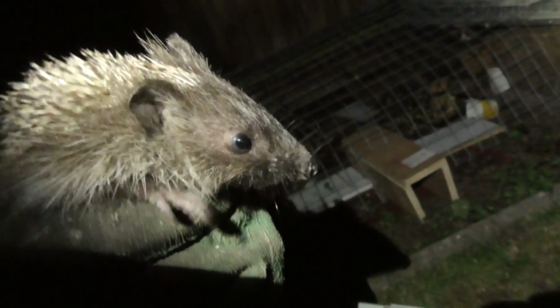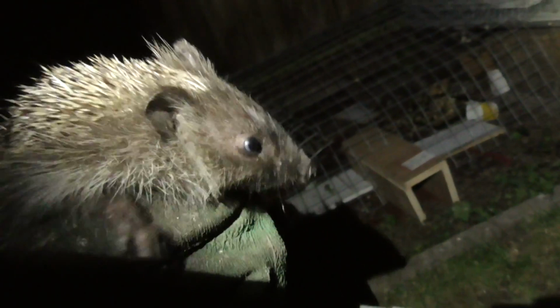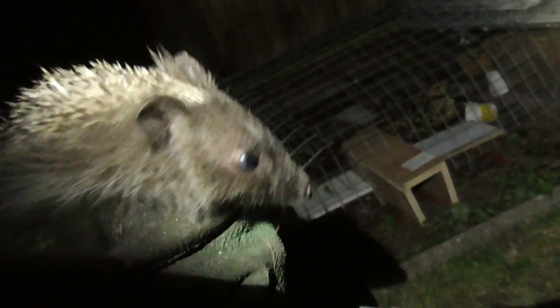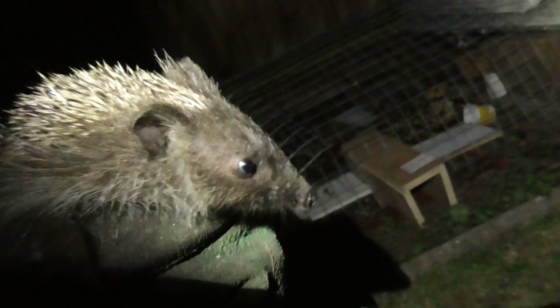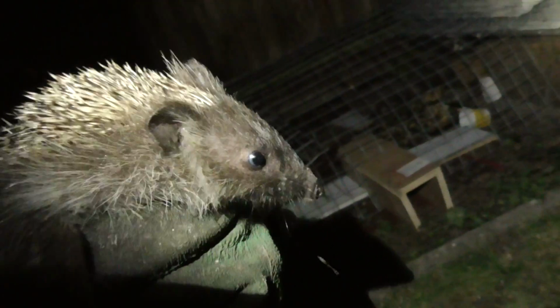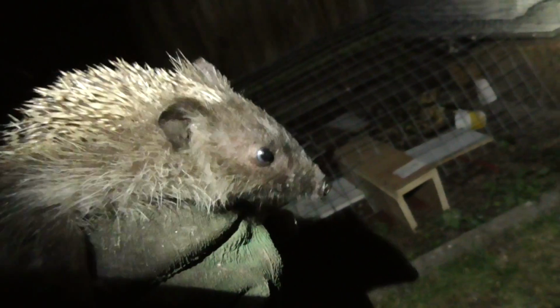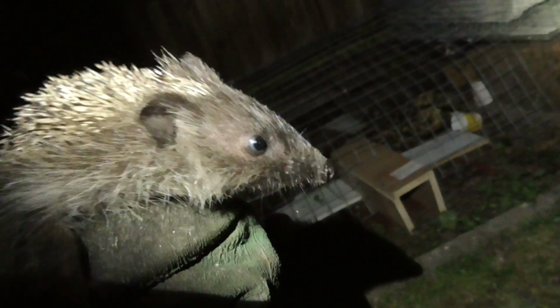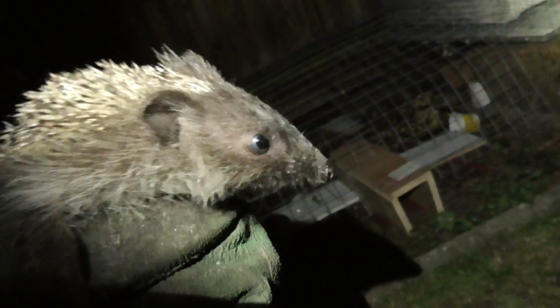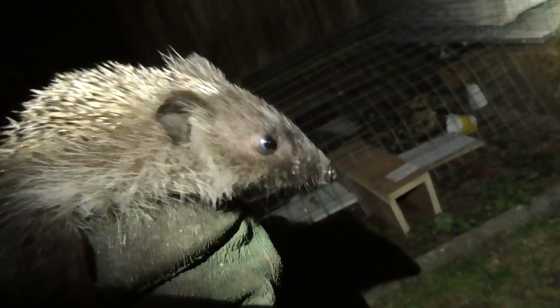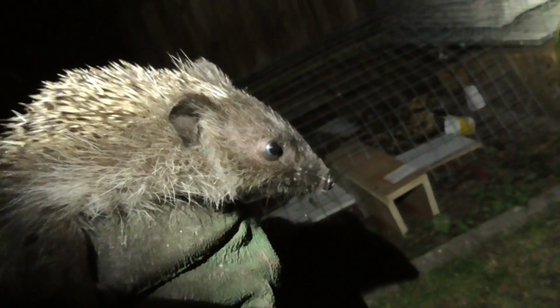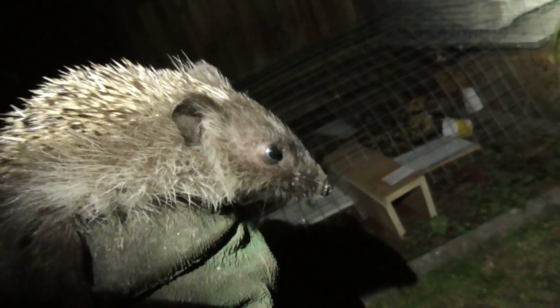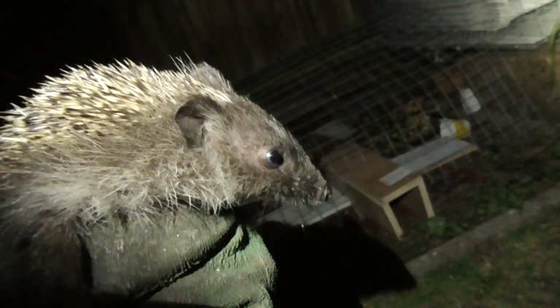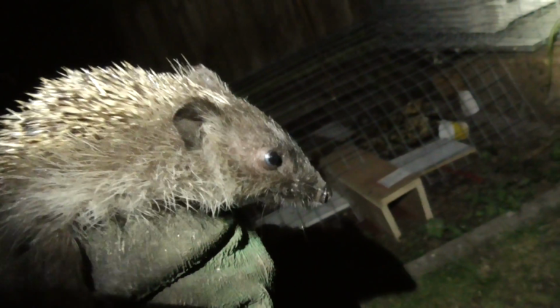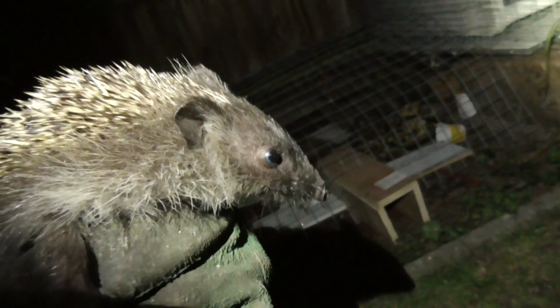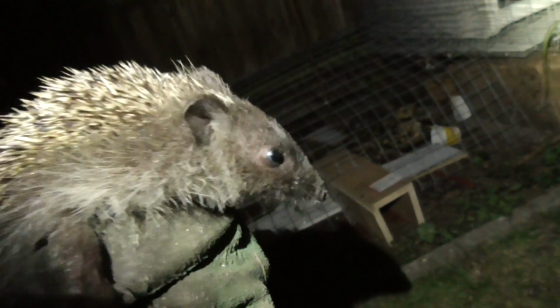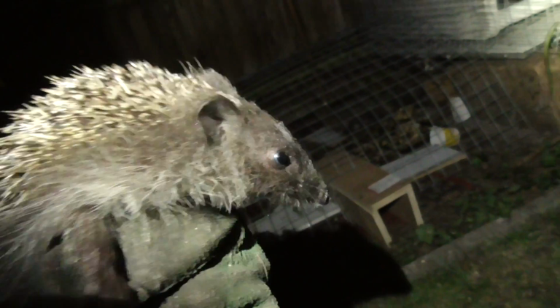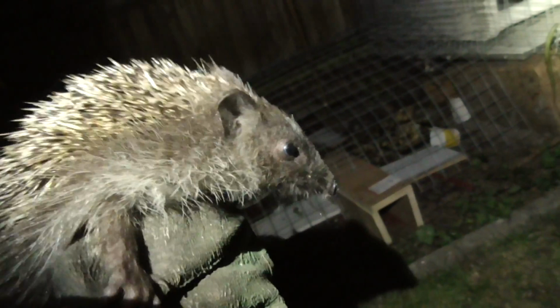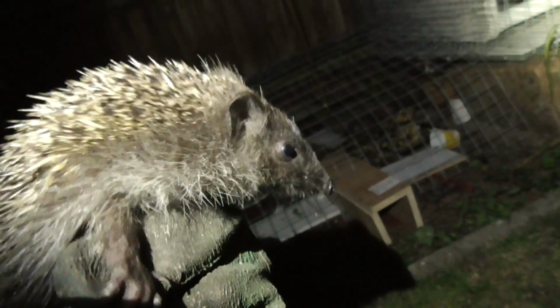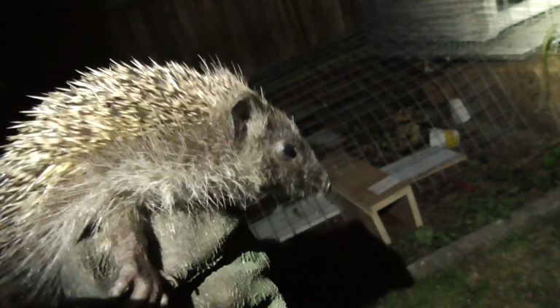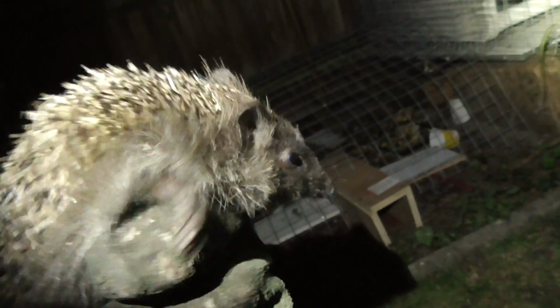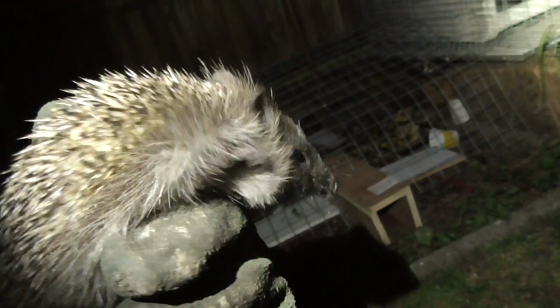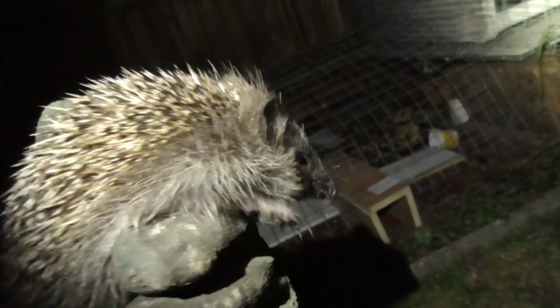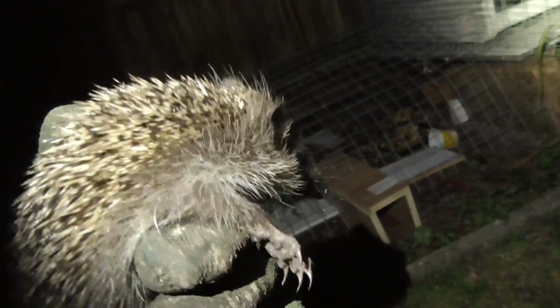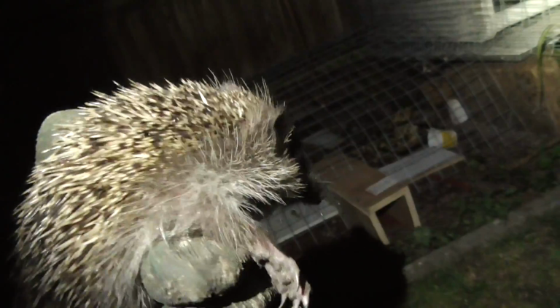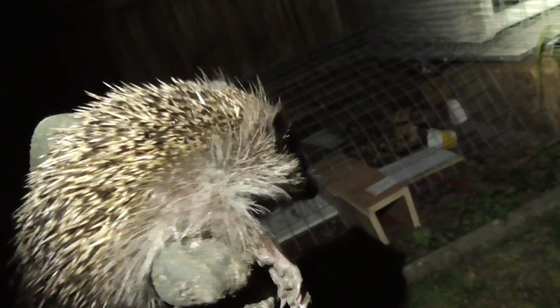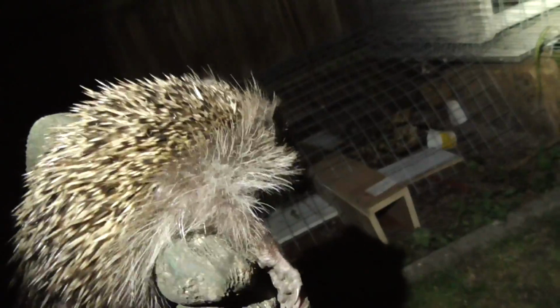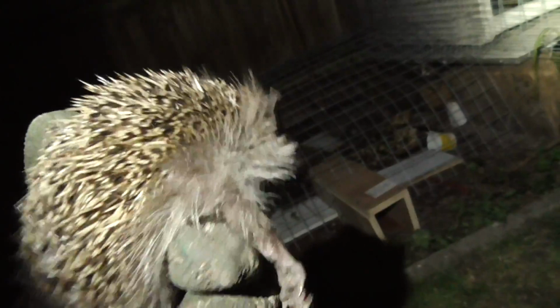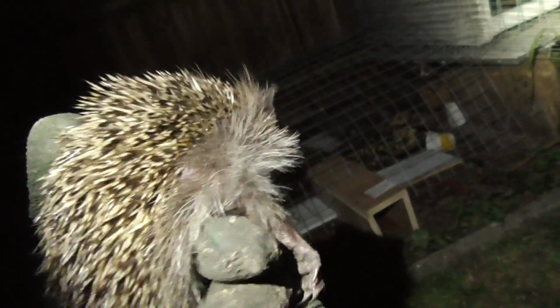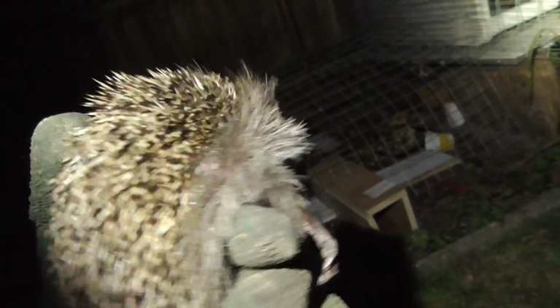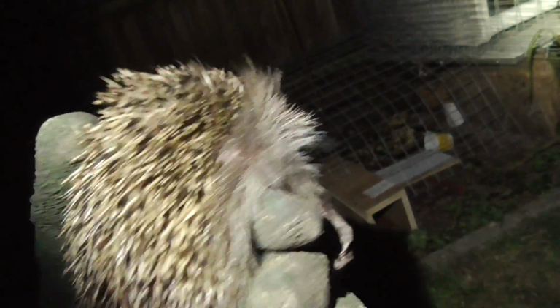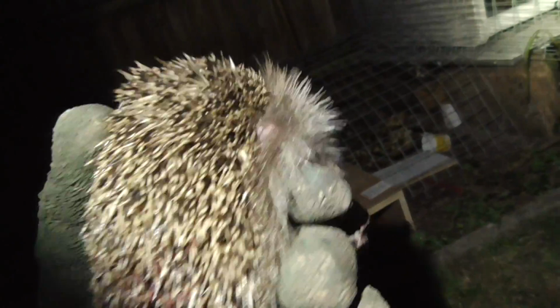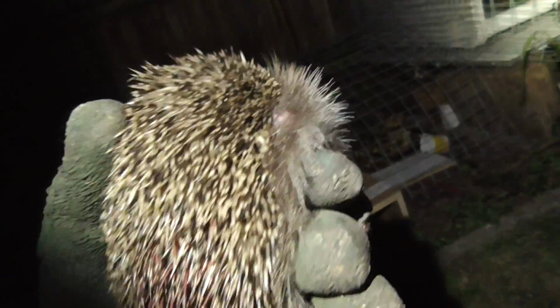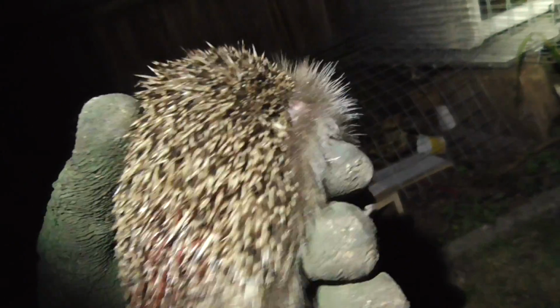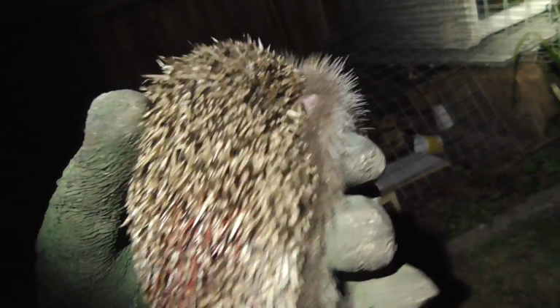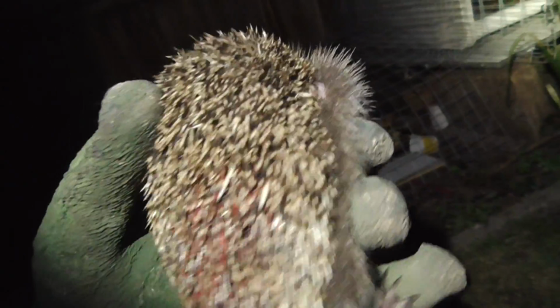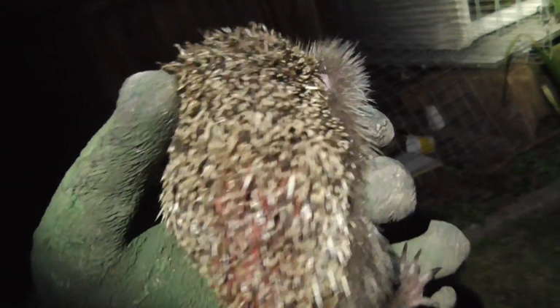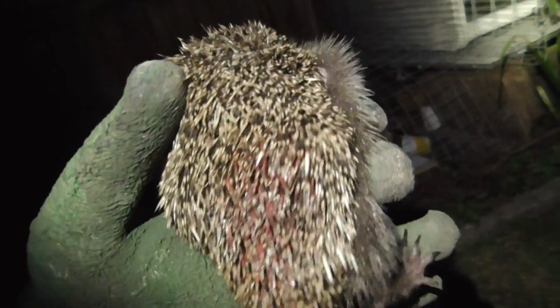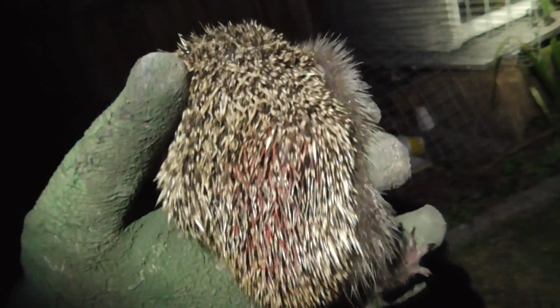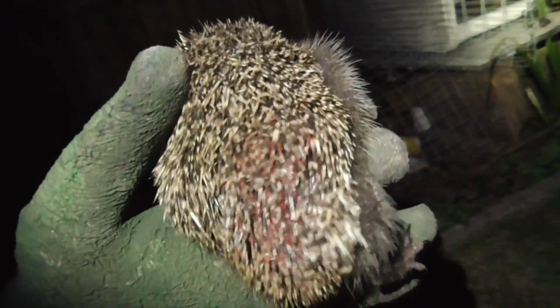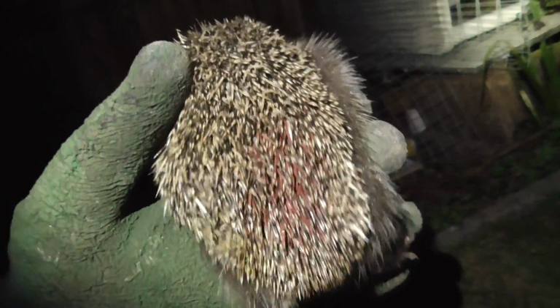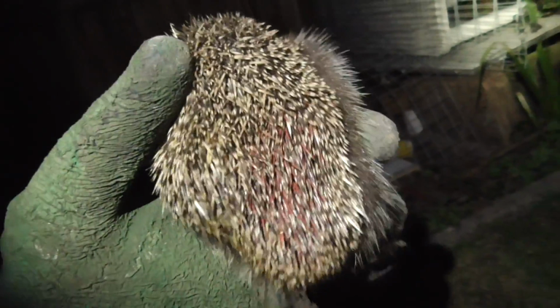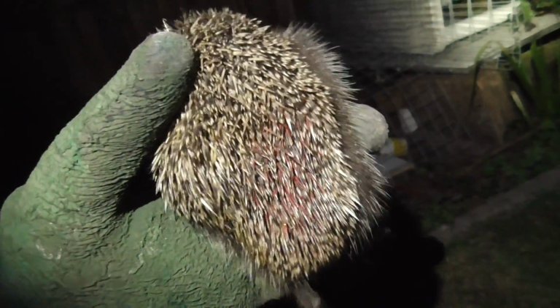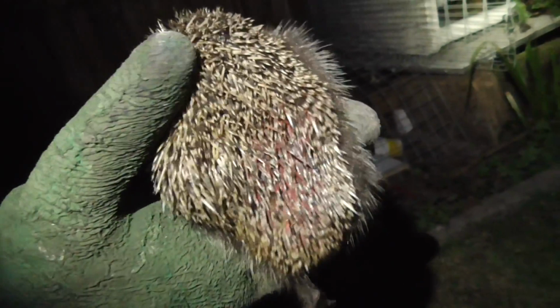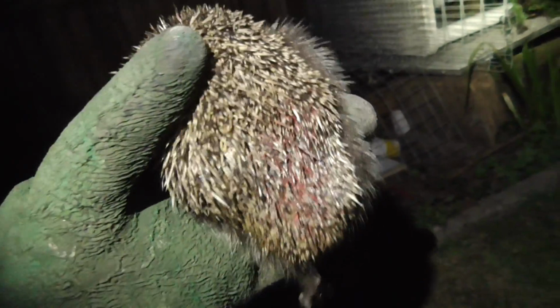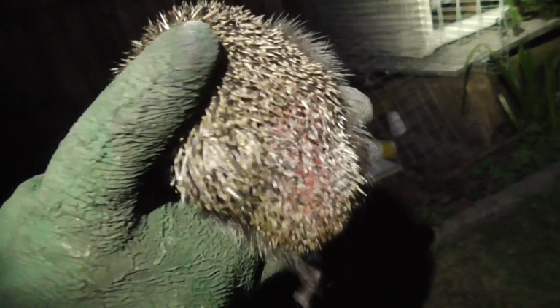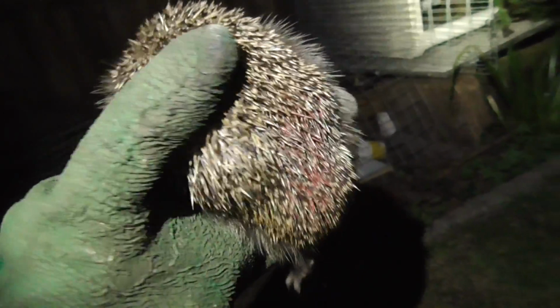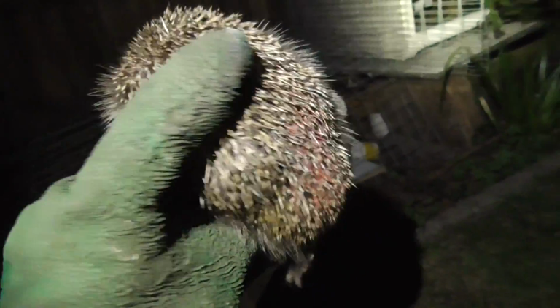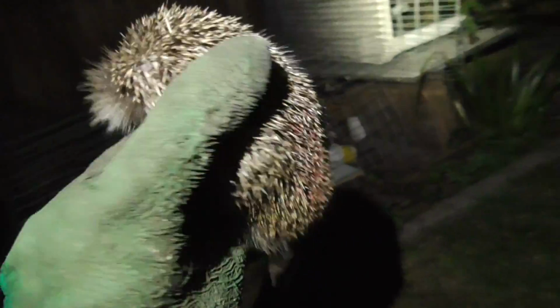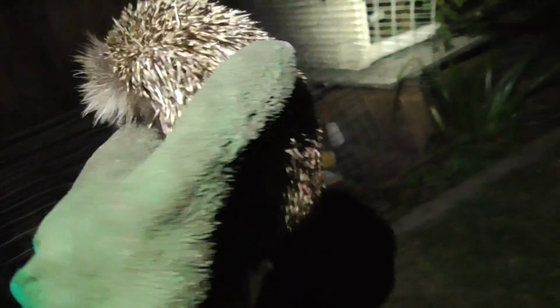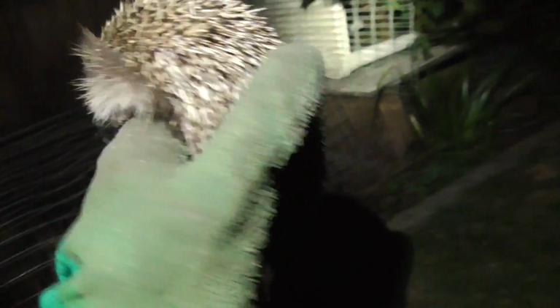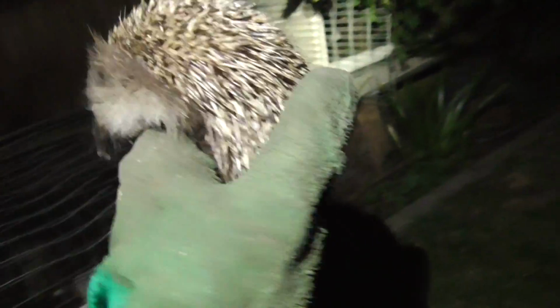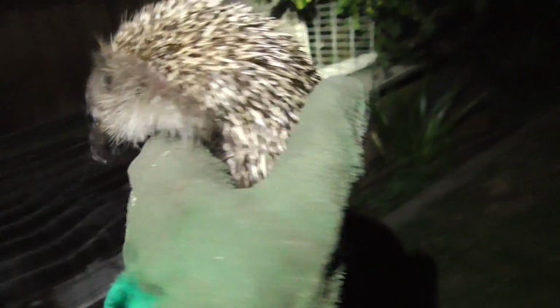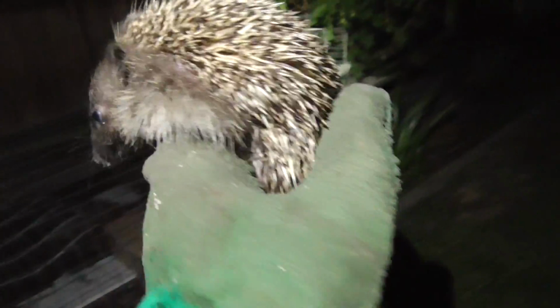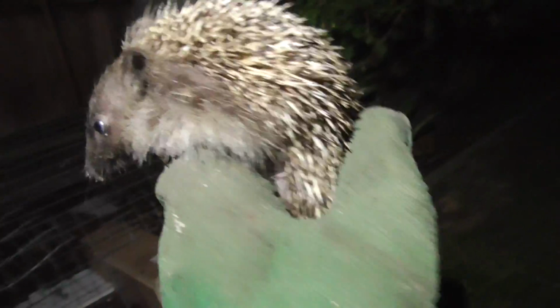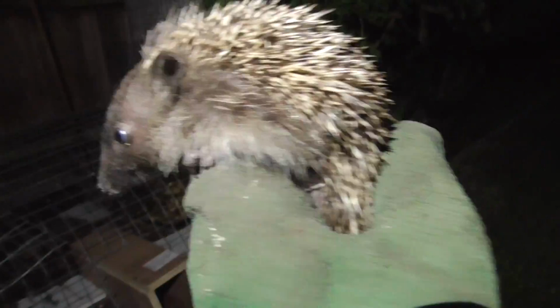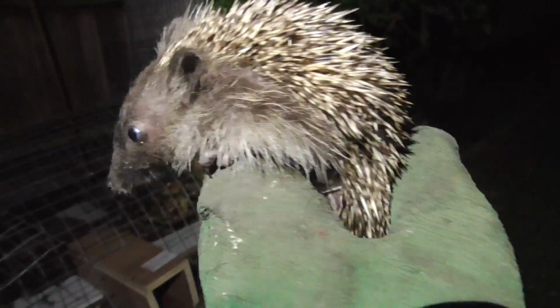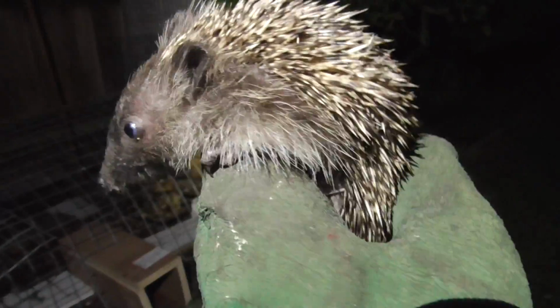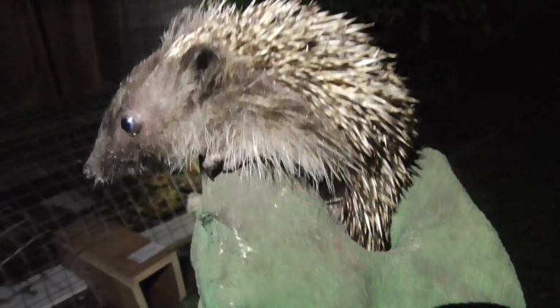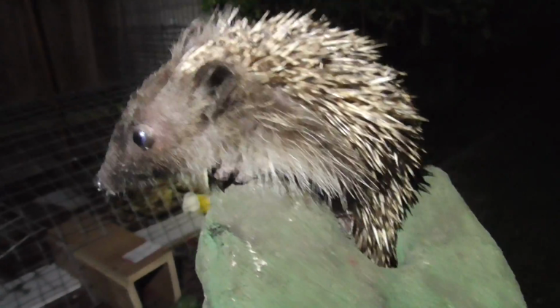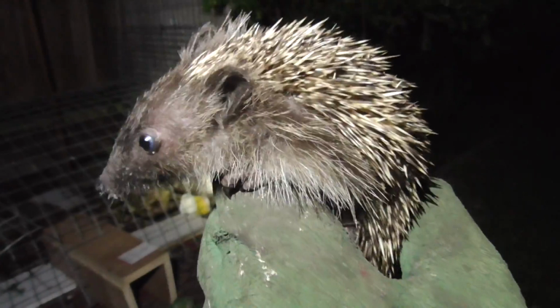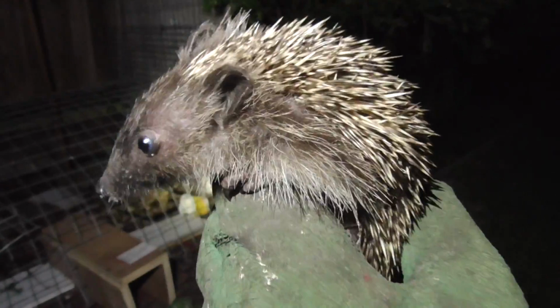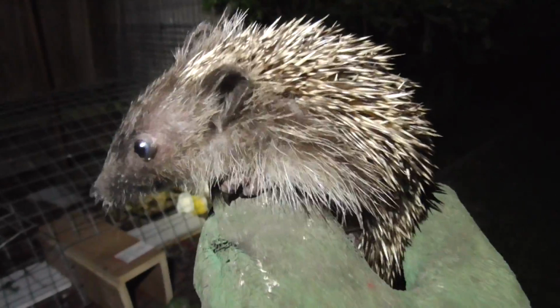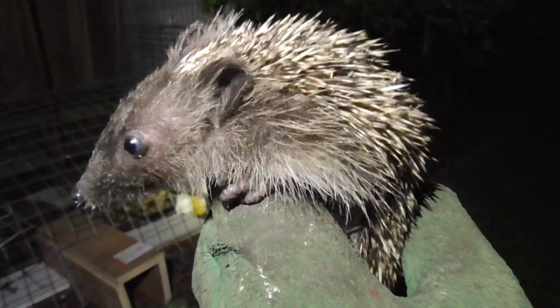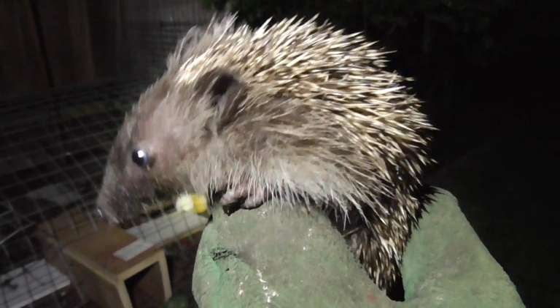This is one of the hedgehogs that did not hibernate this winter. It managed to survive winter thanks to all the food I give it. Didn't you? You survived!